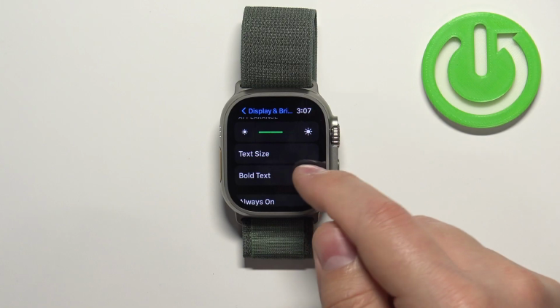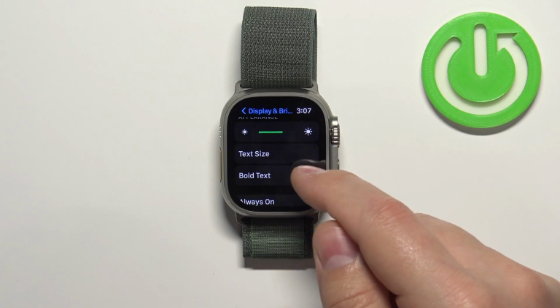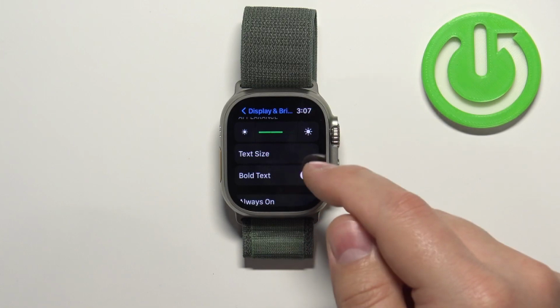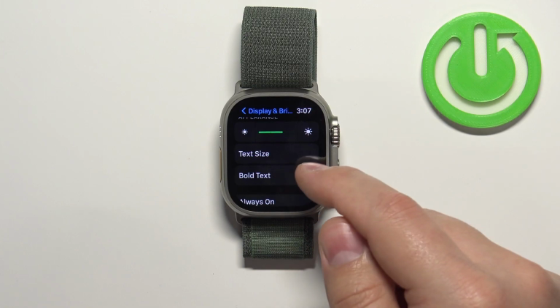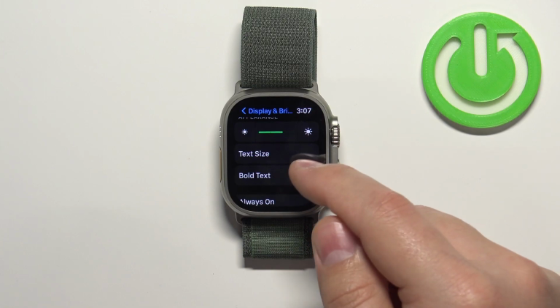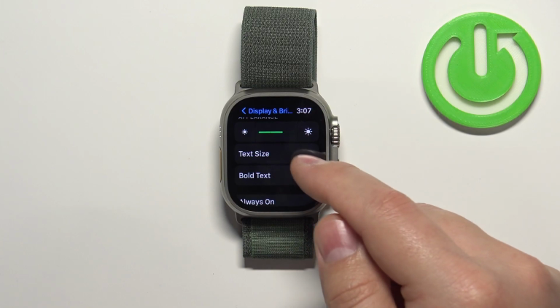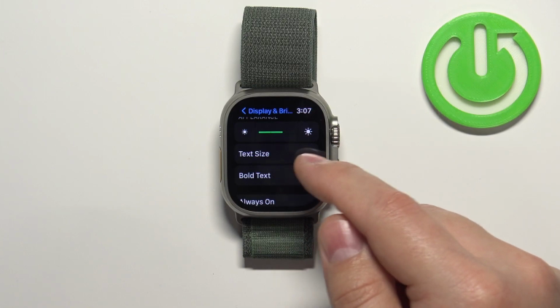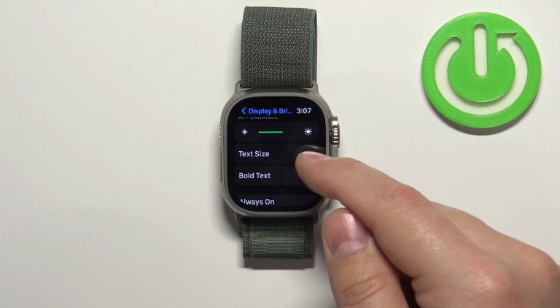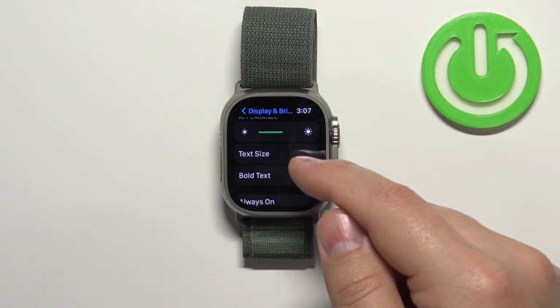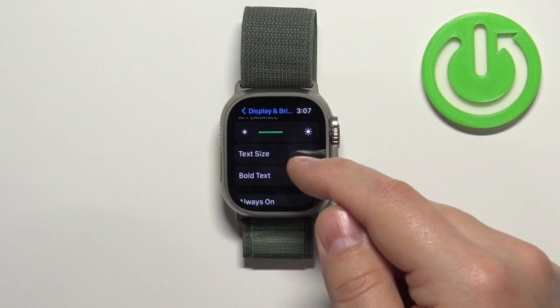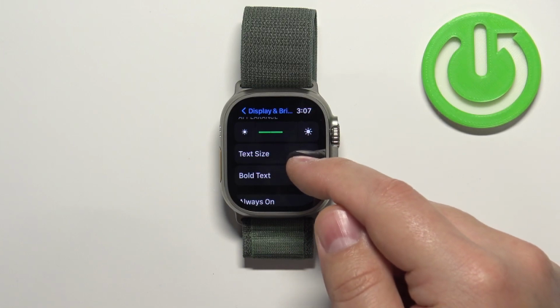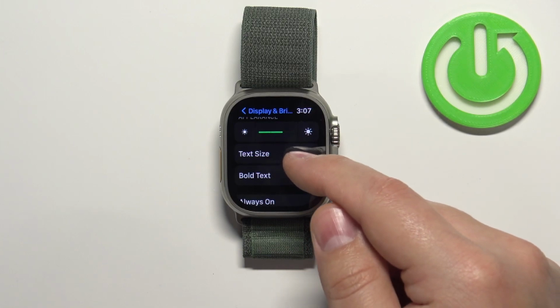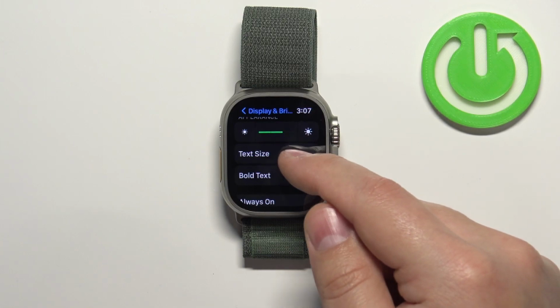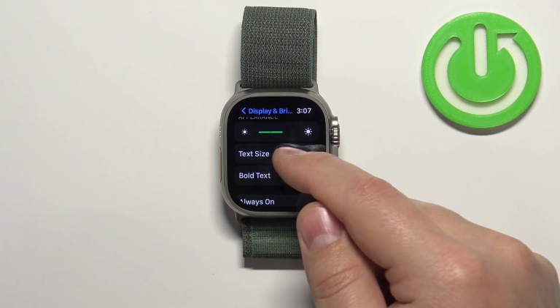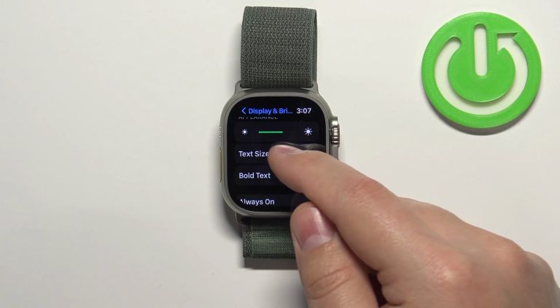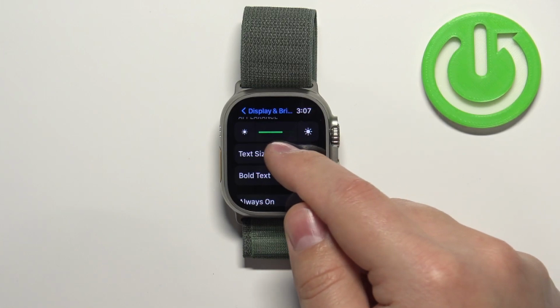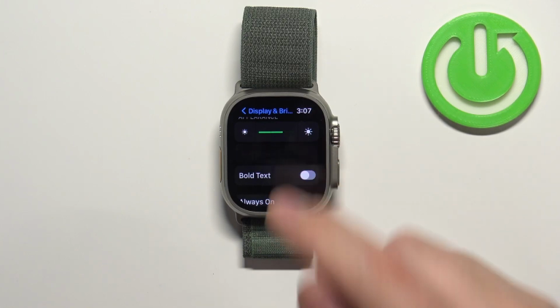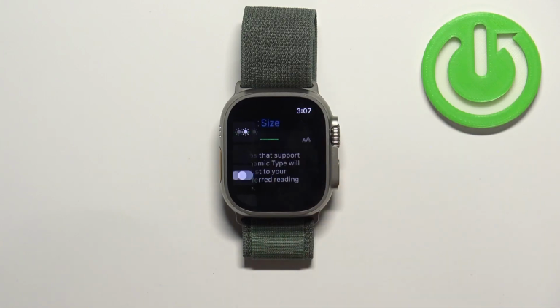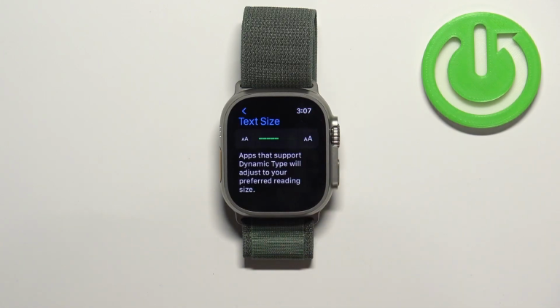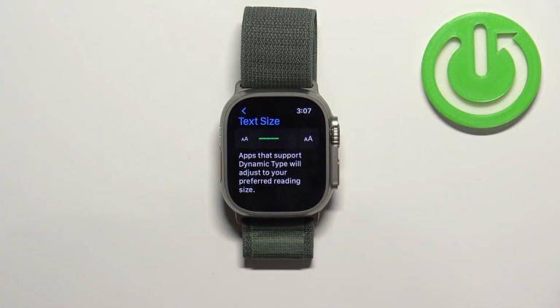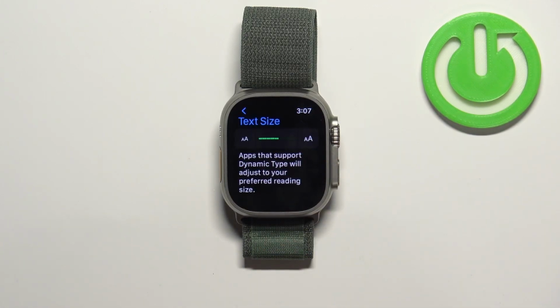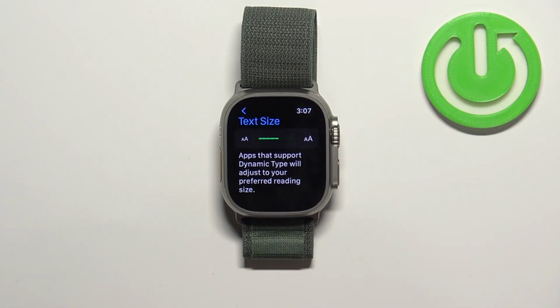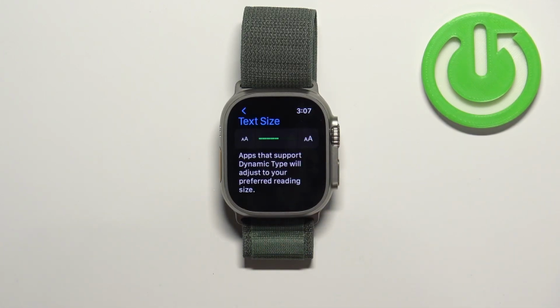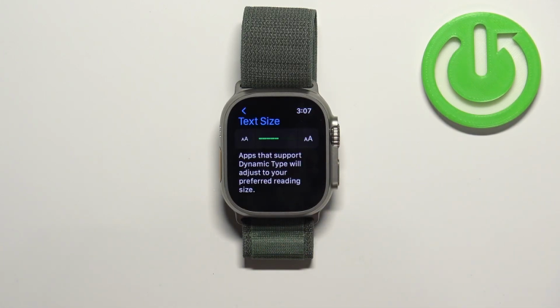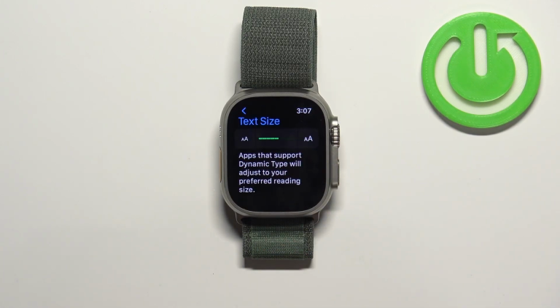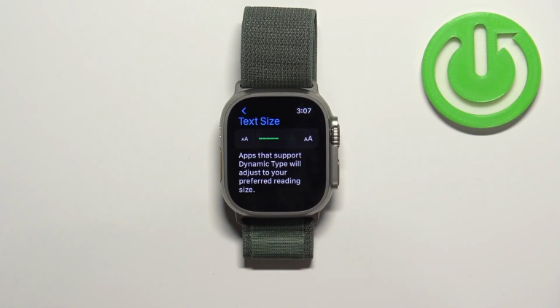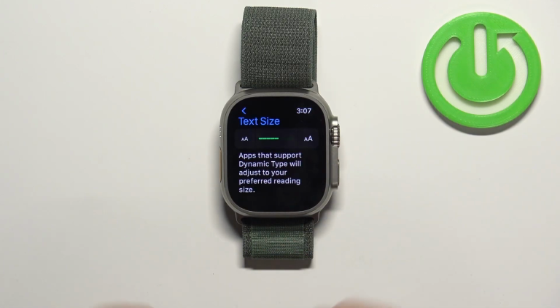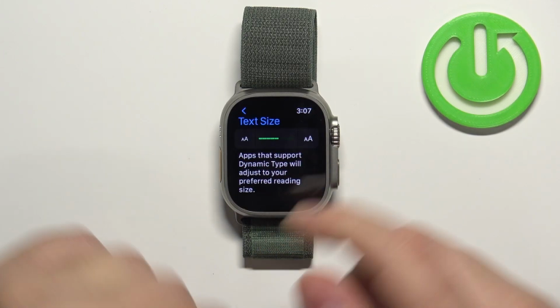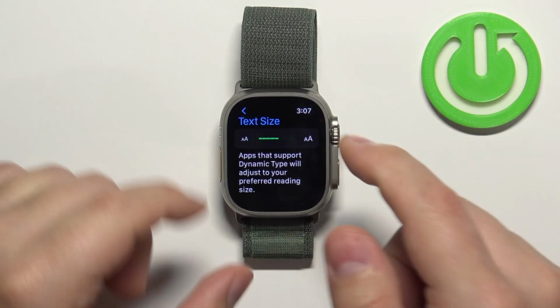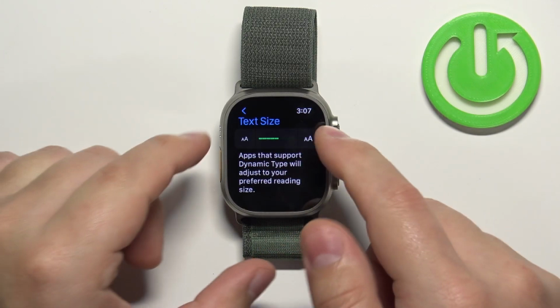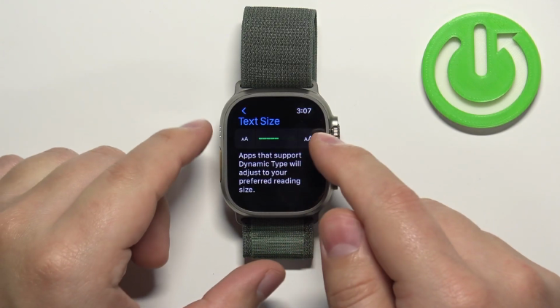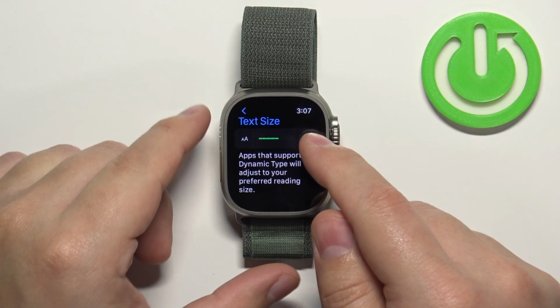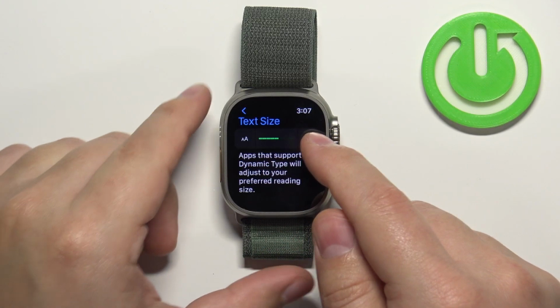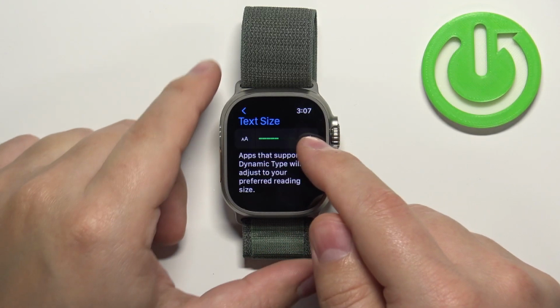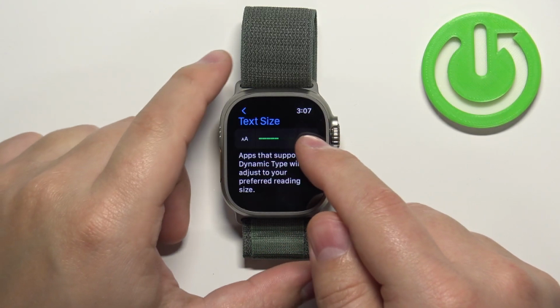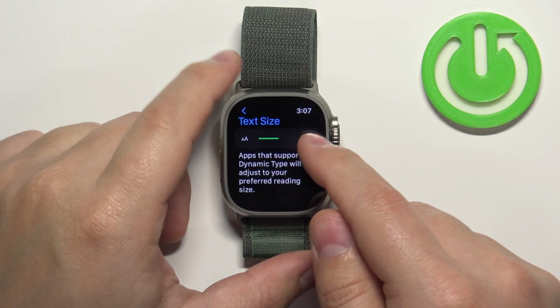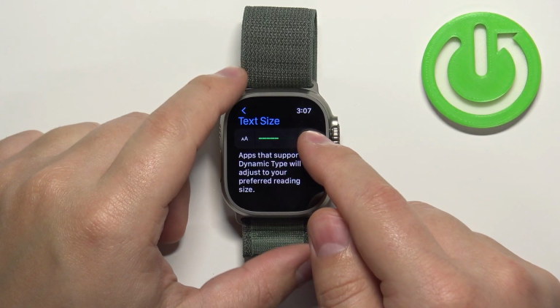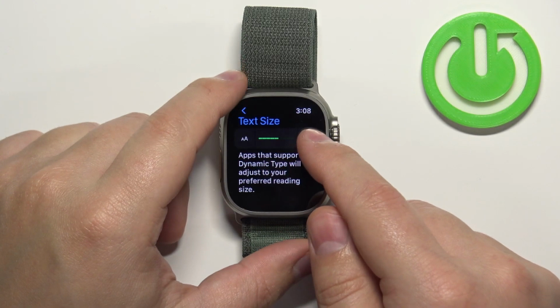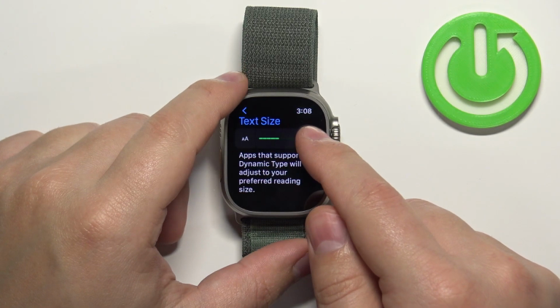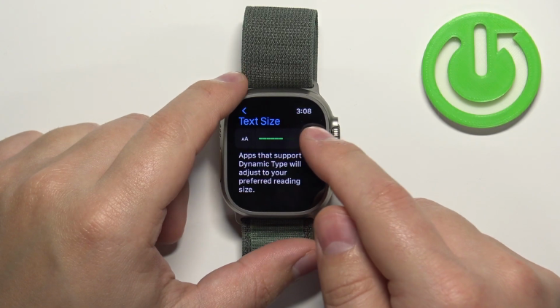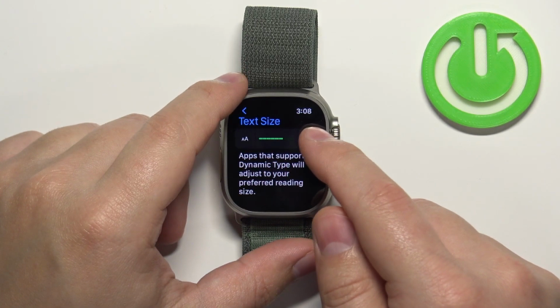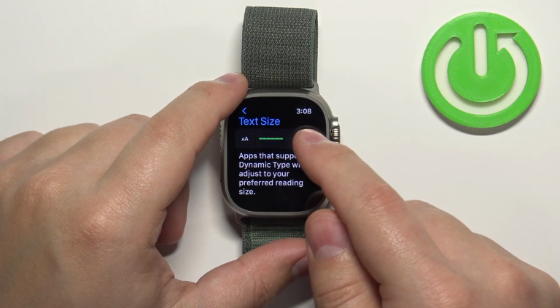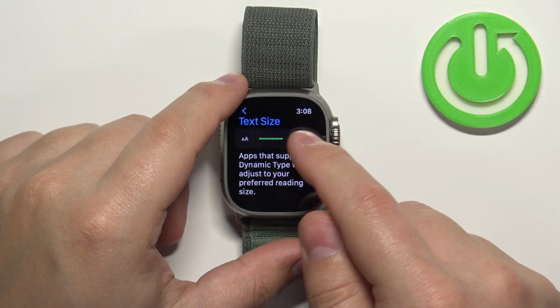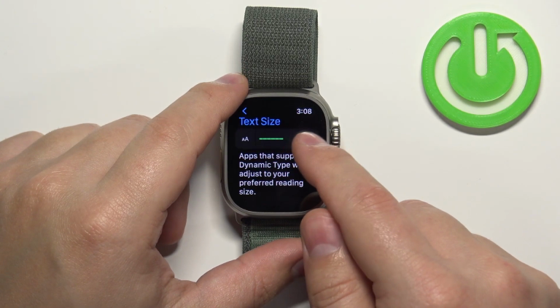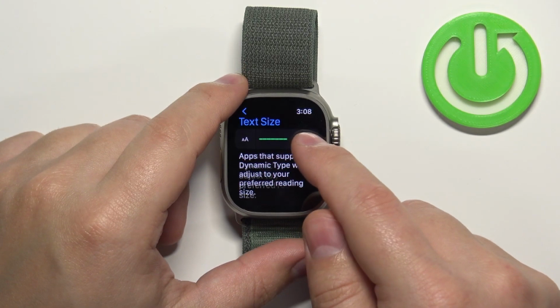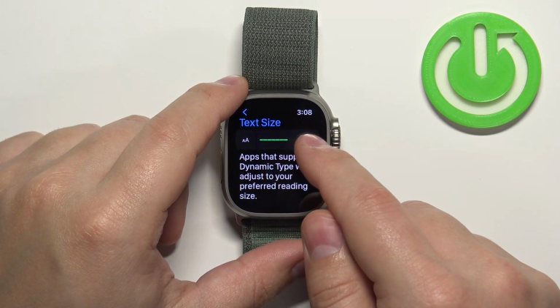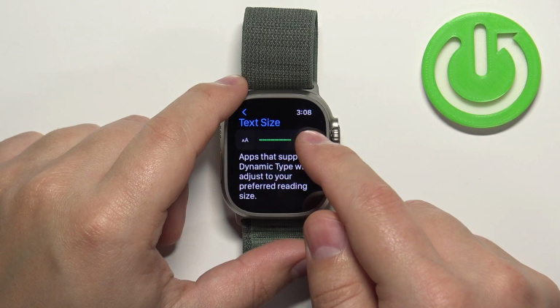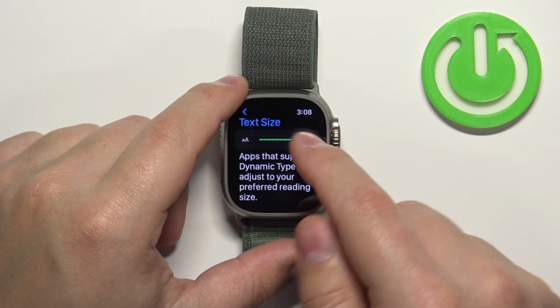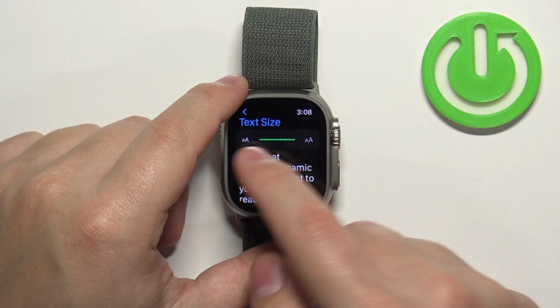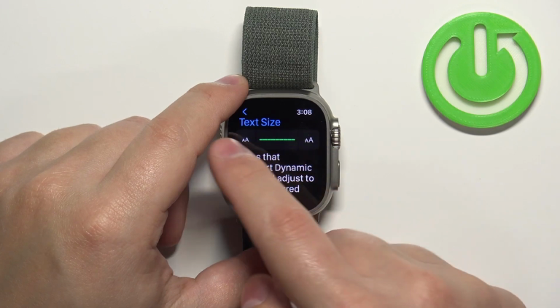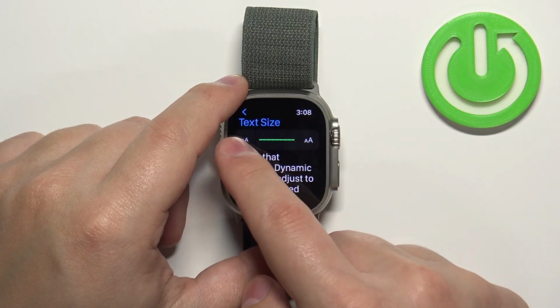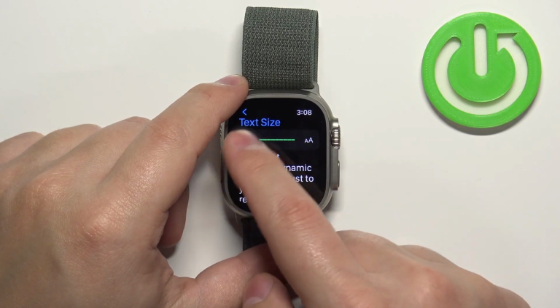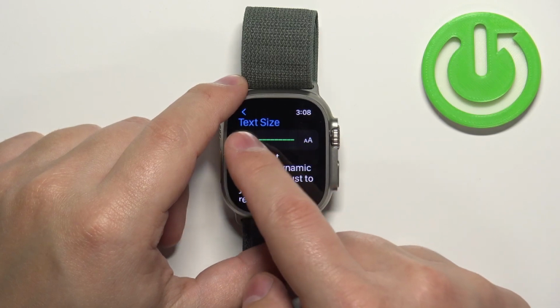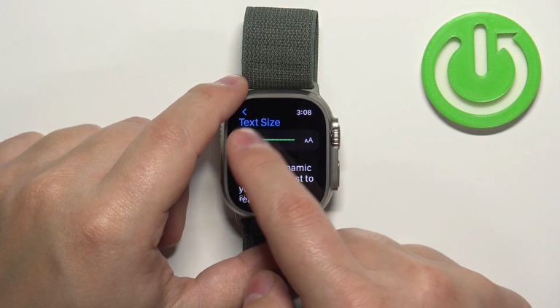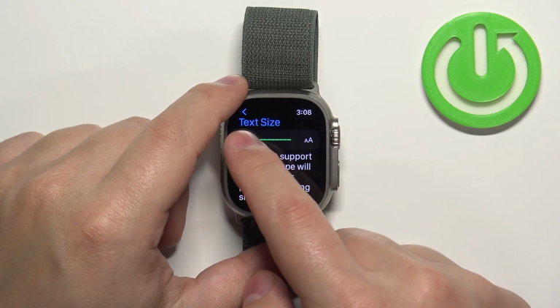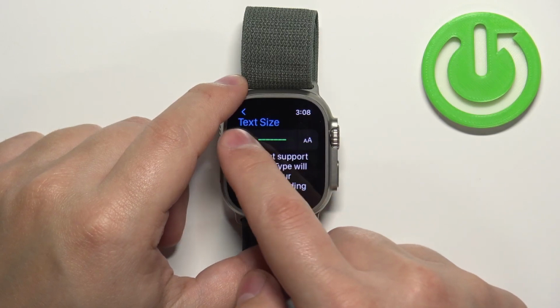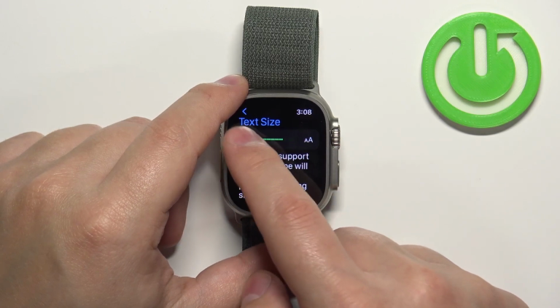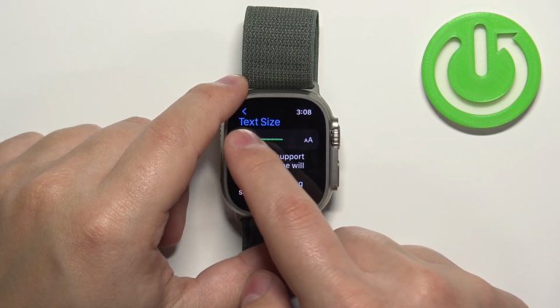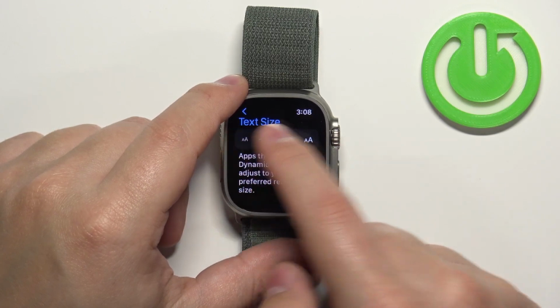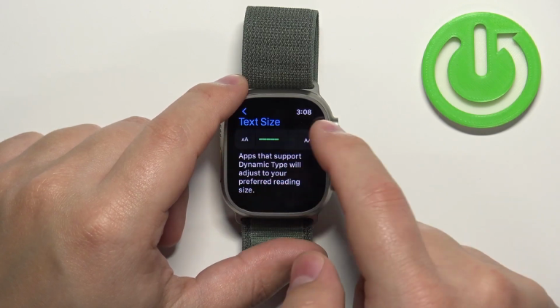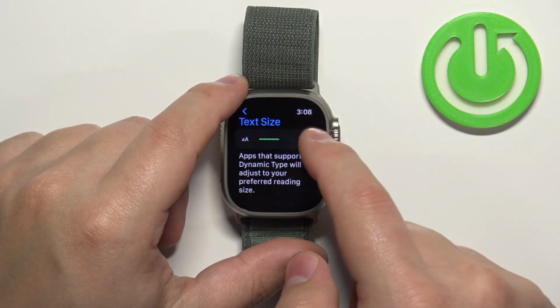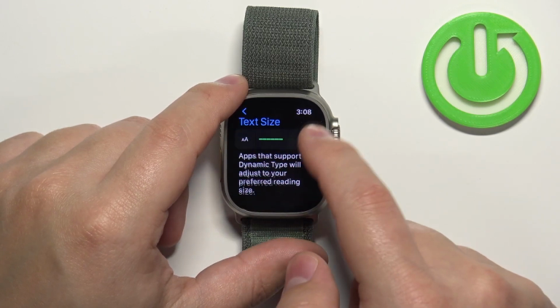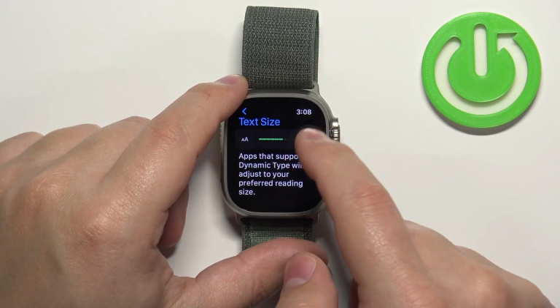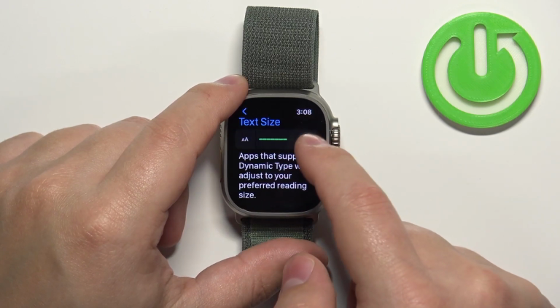First let's tap on the text size and here we can change the size of the font by tapping on the icons right here.